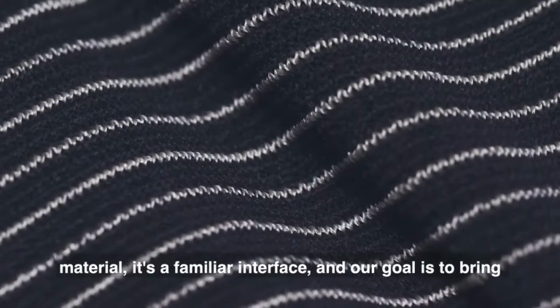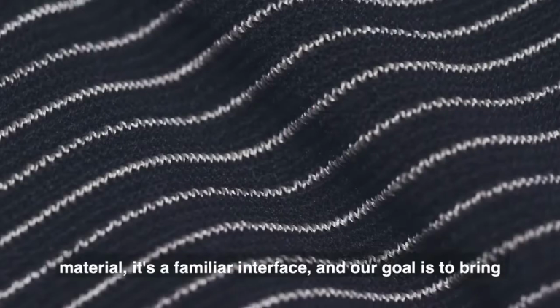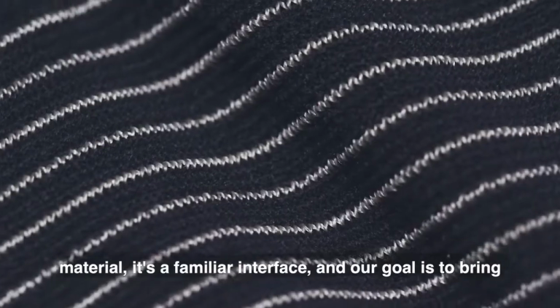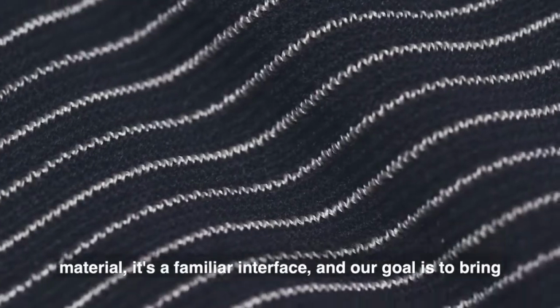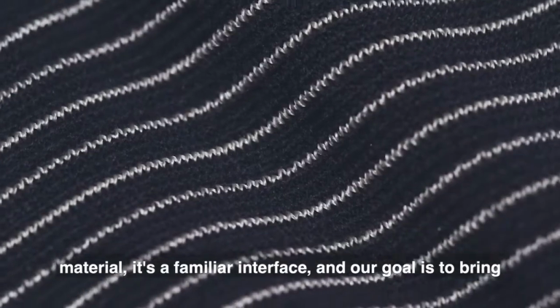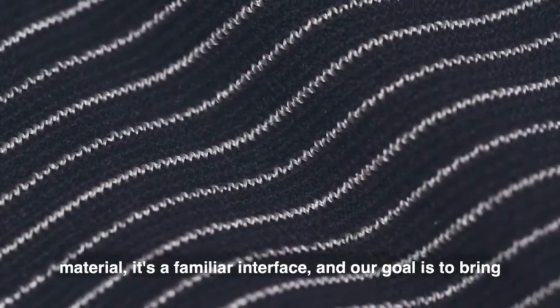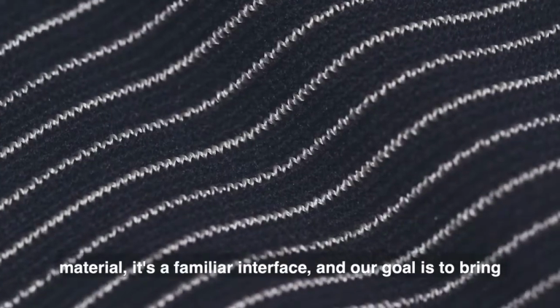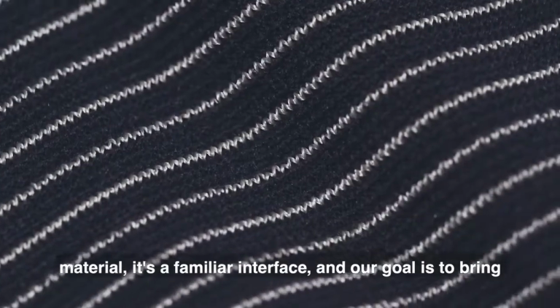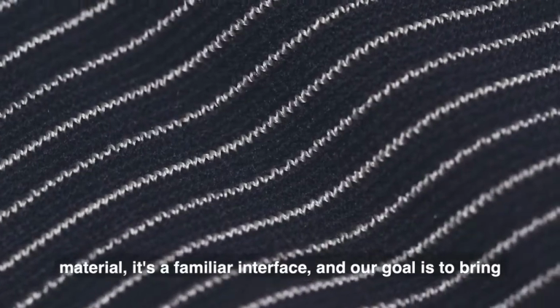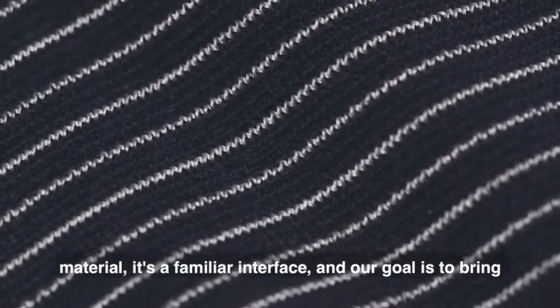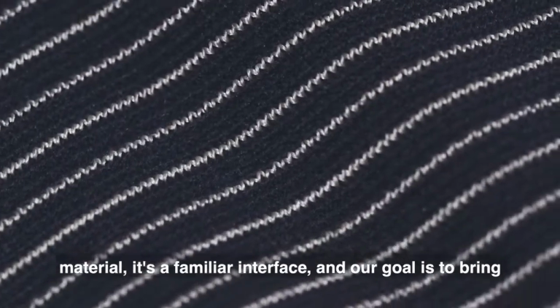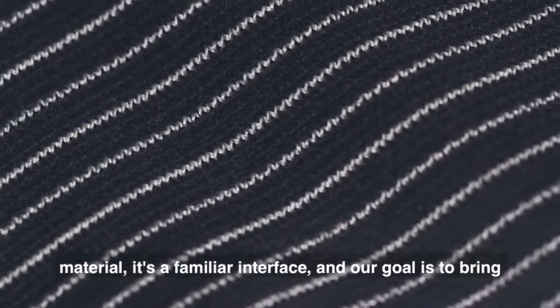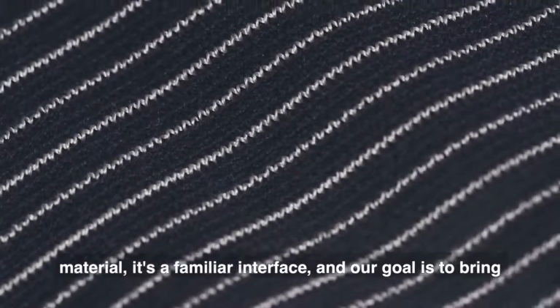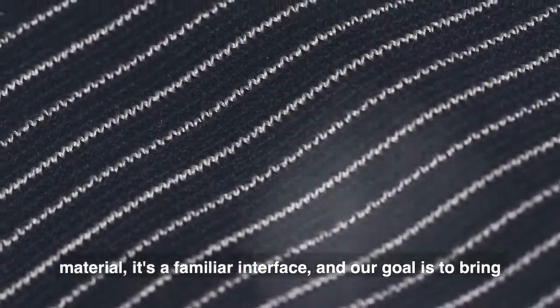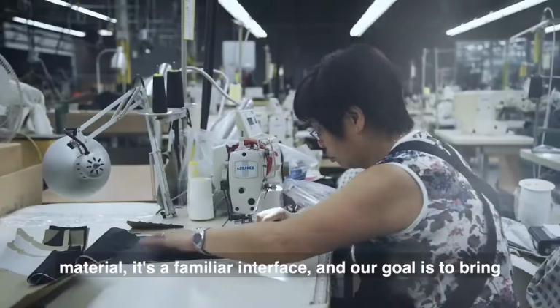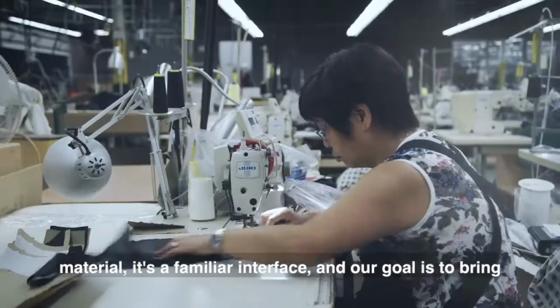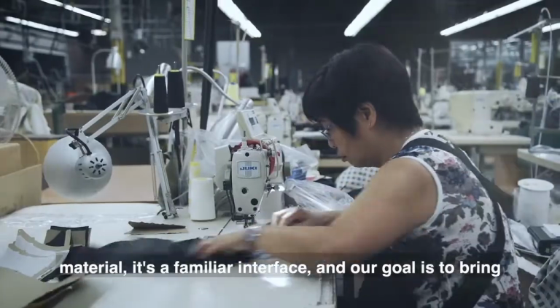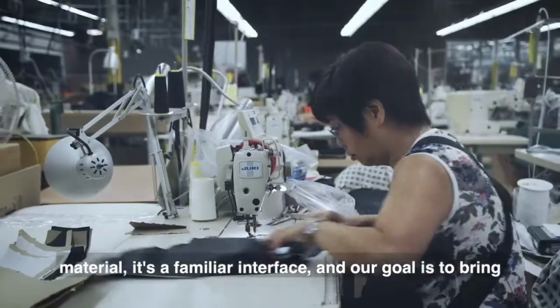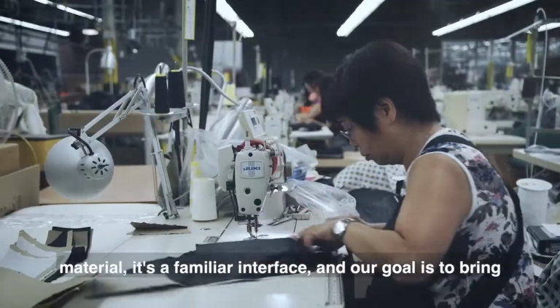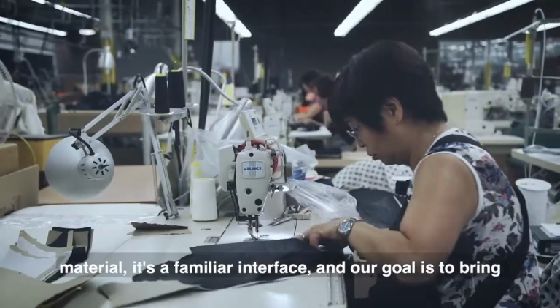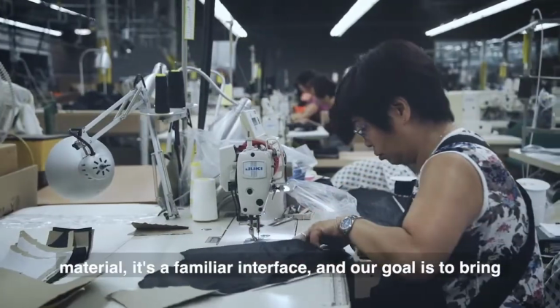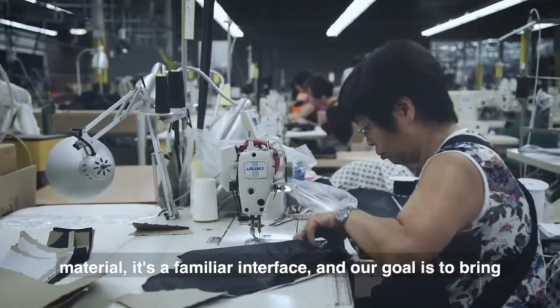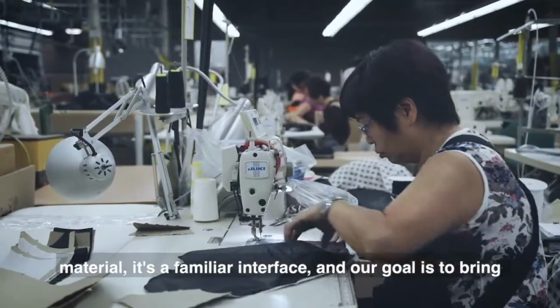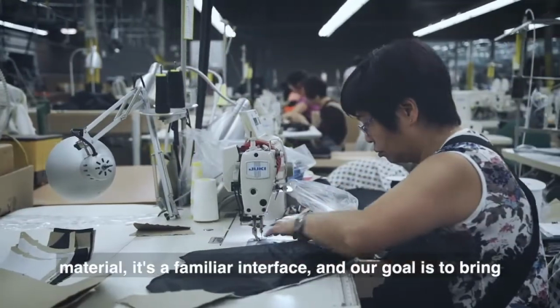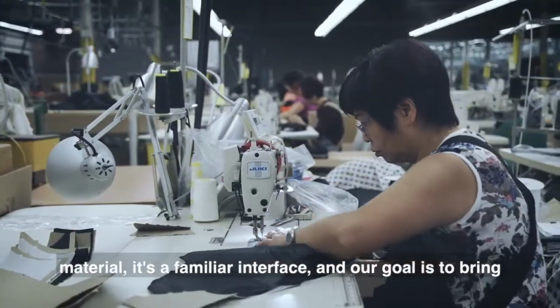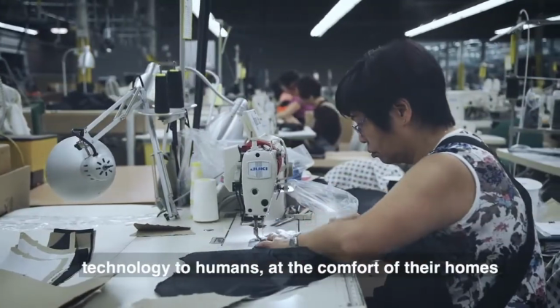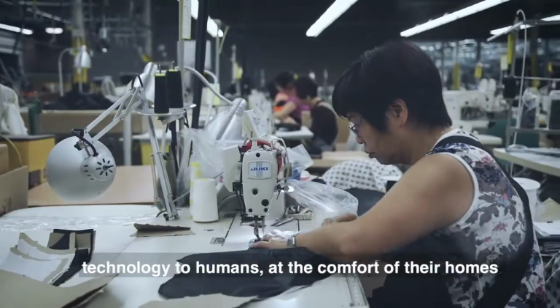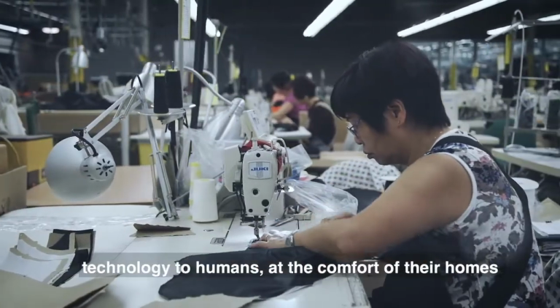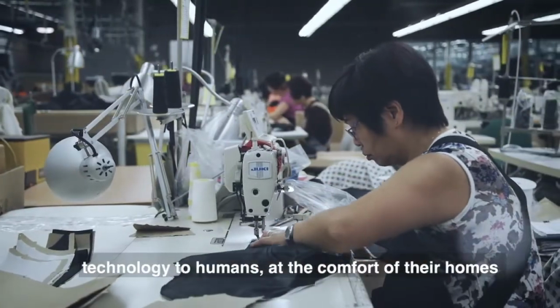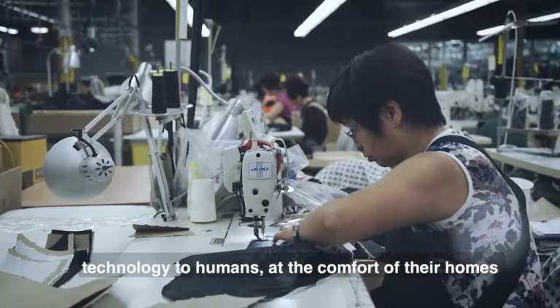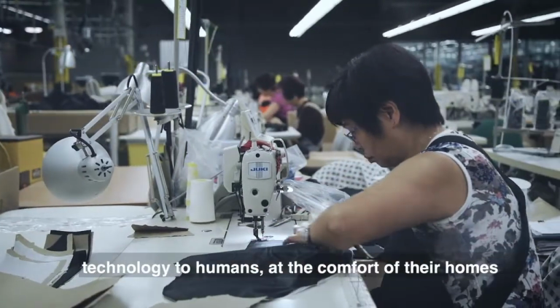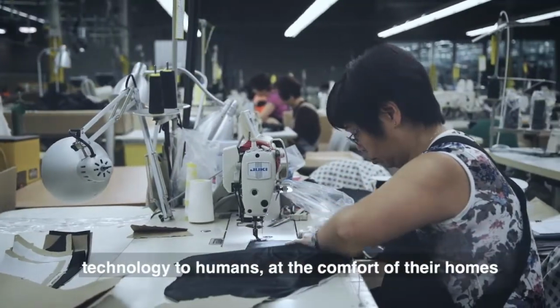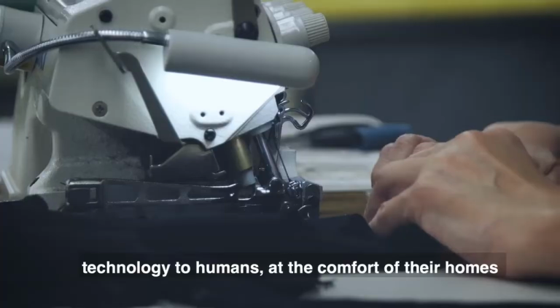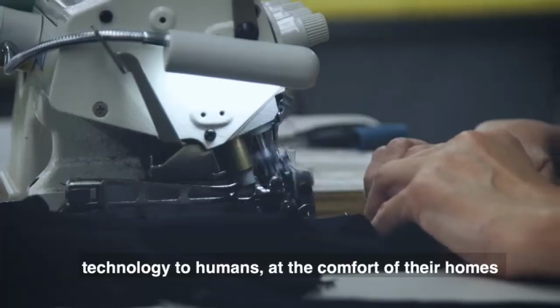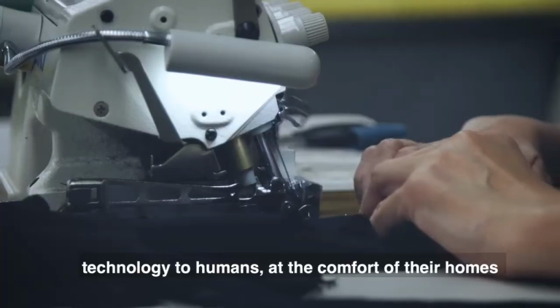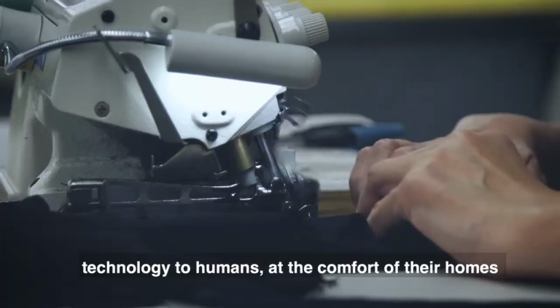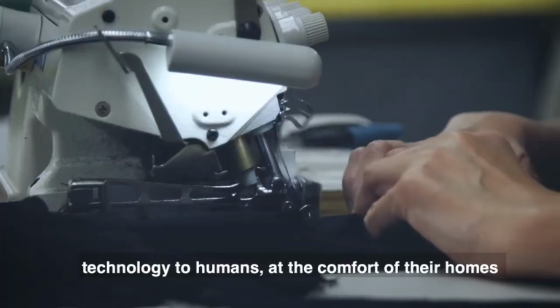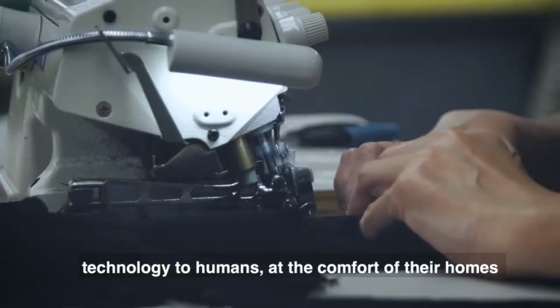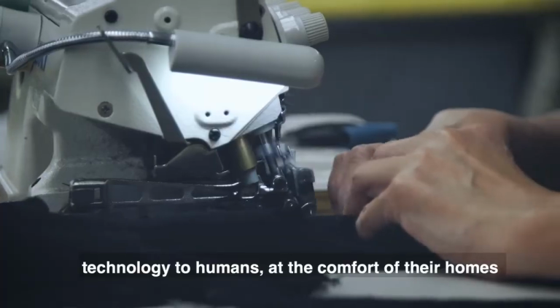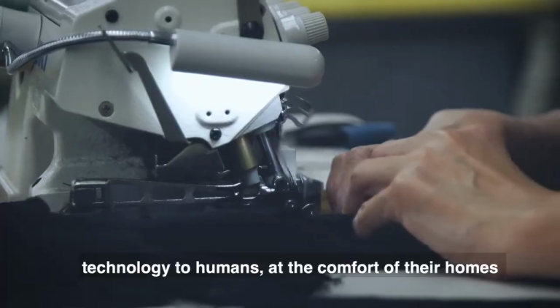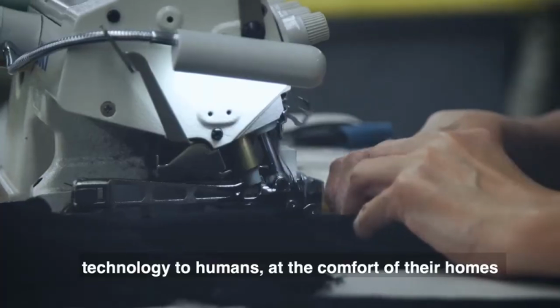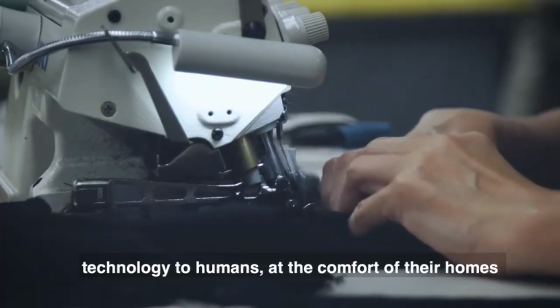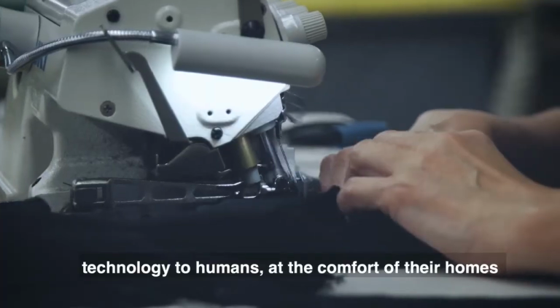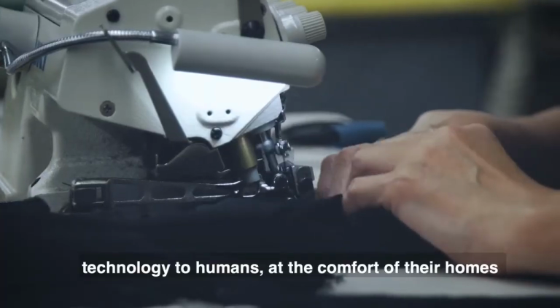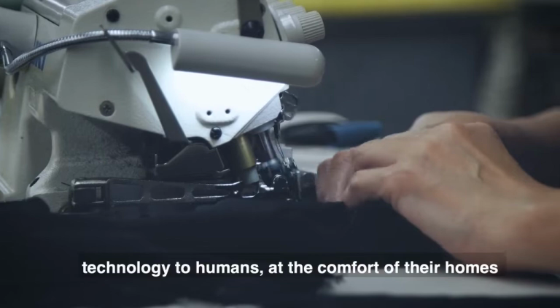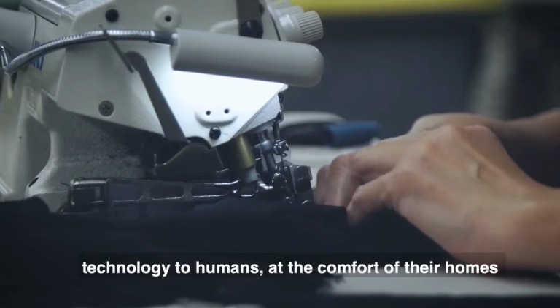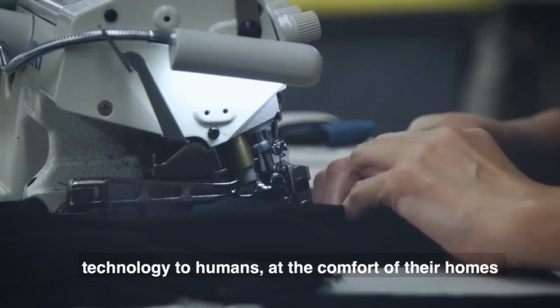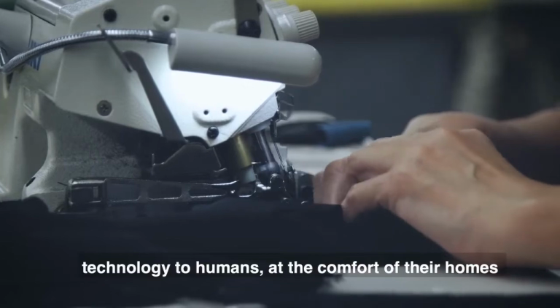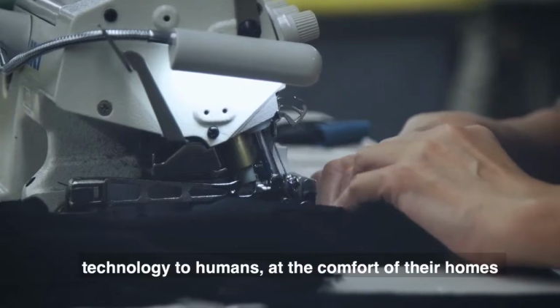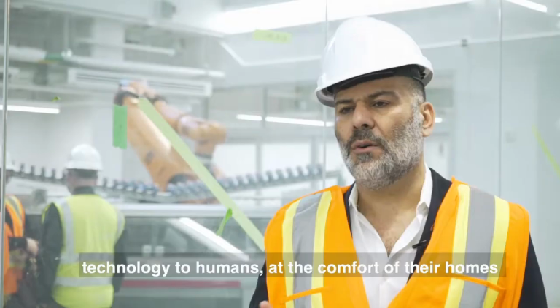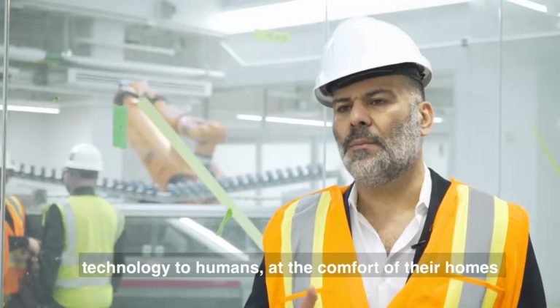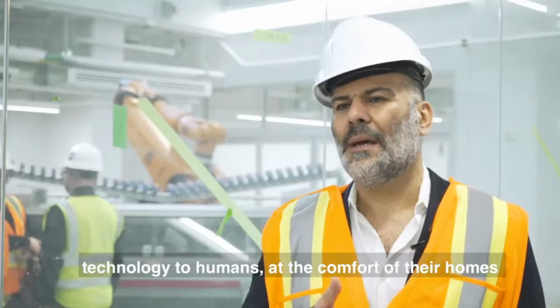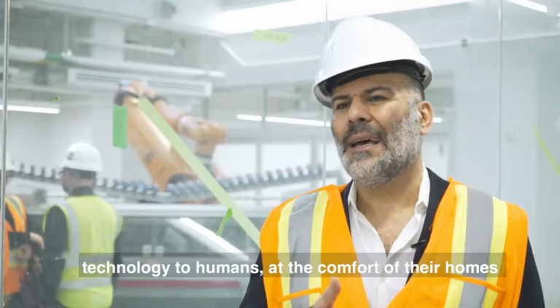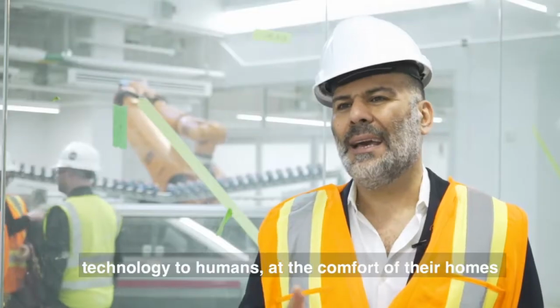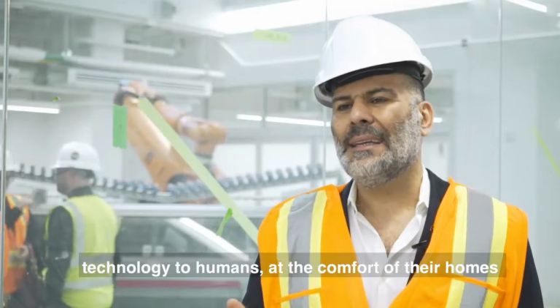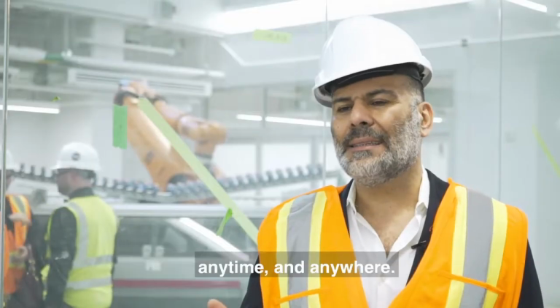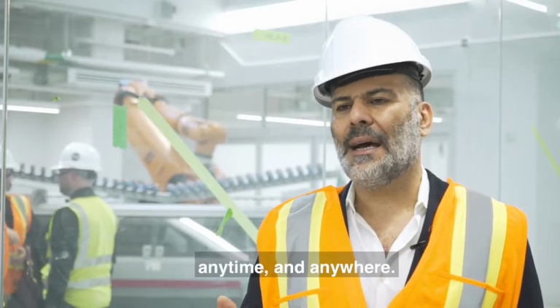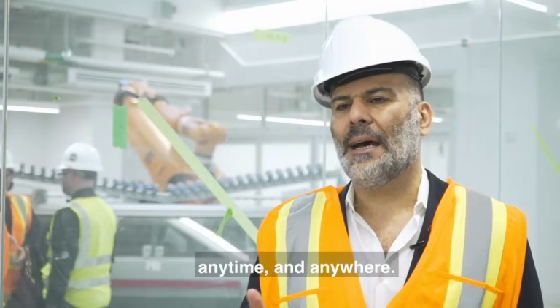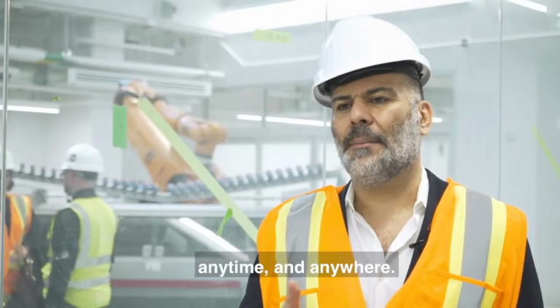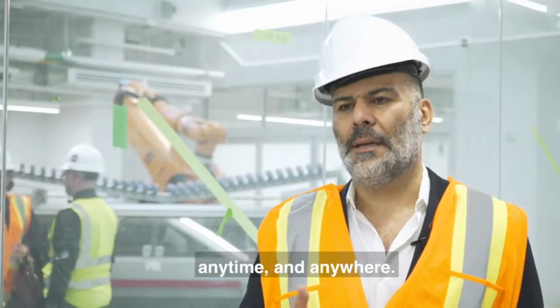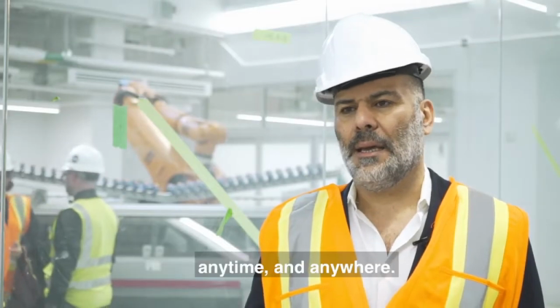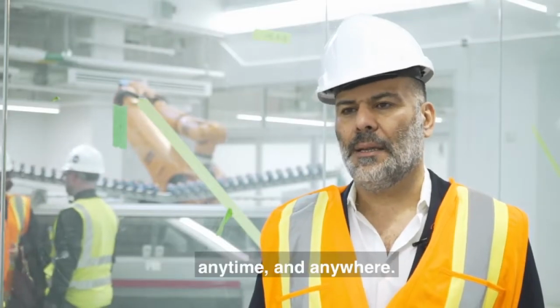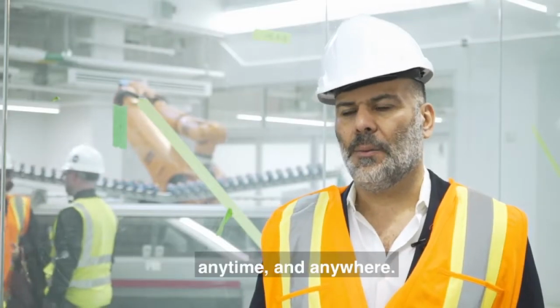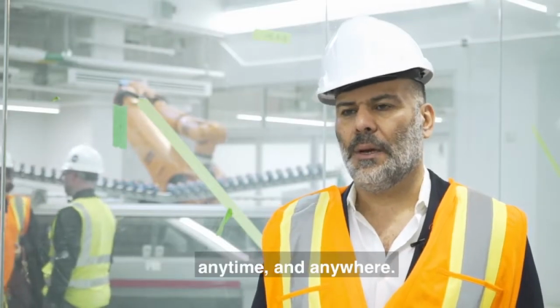It's a familiar interface and our goal is to bring technology to humans at the comfort of their home, anytime and anywhere.